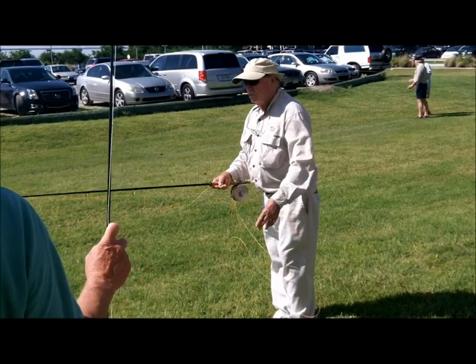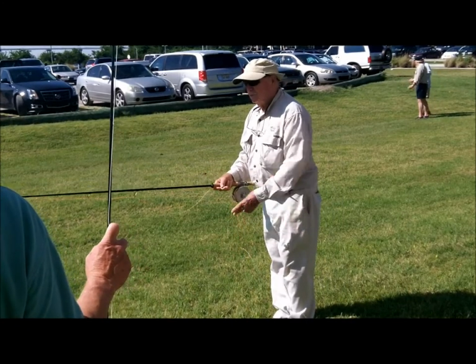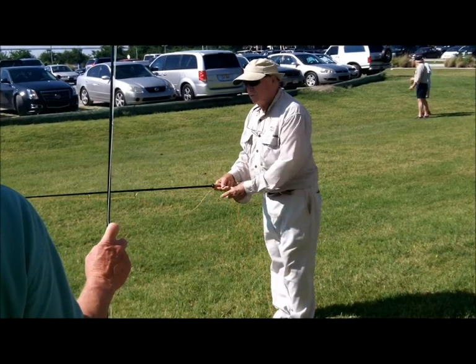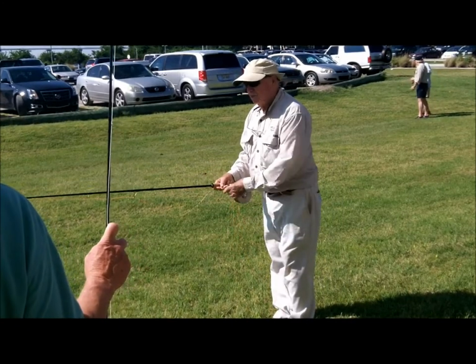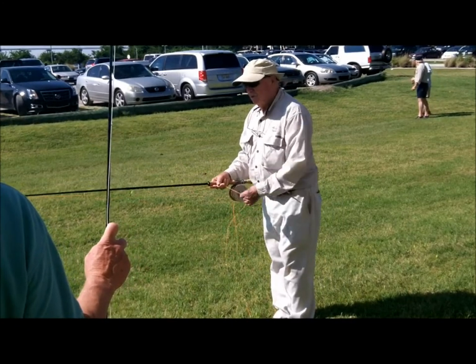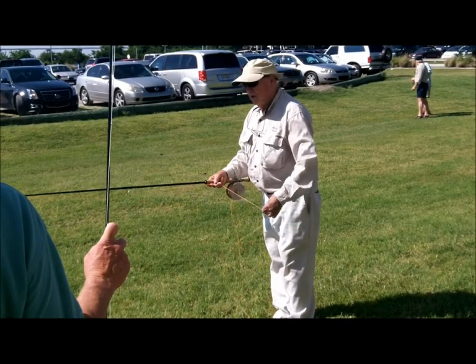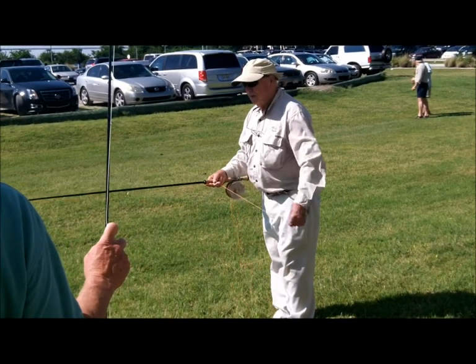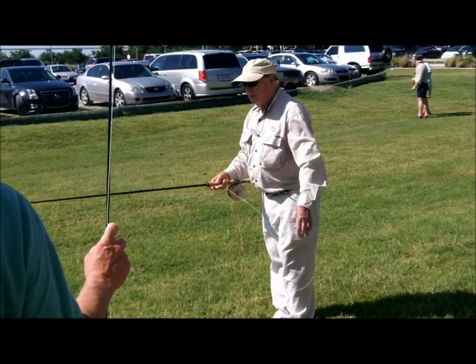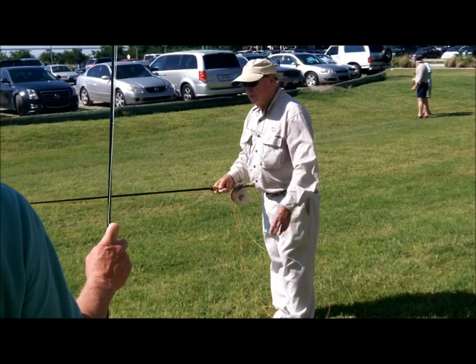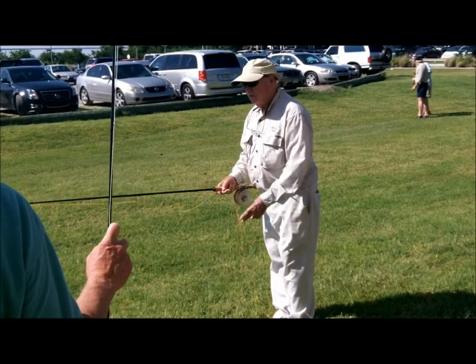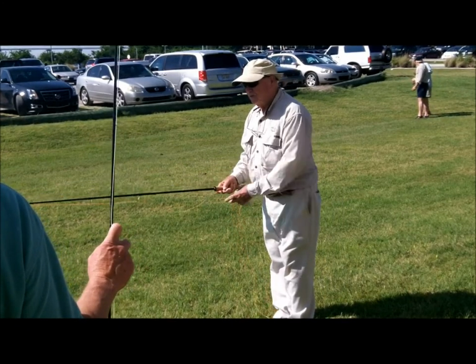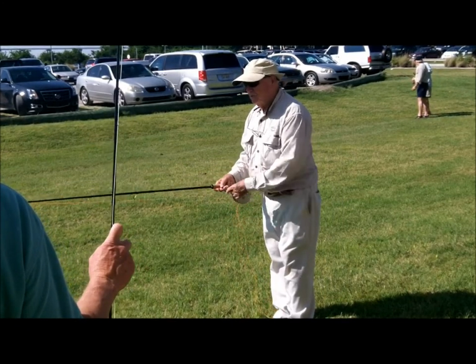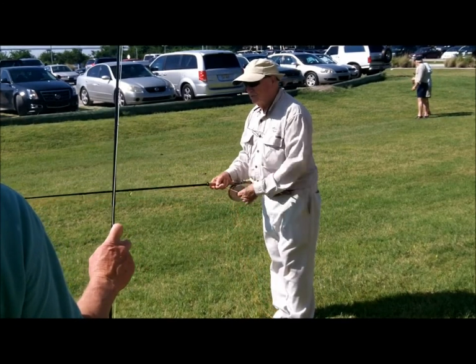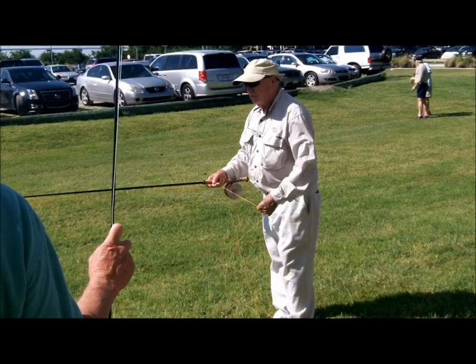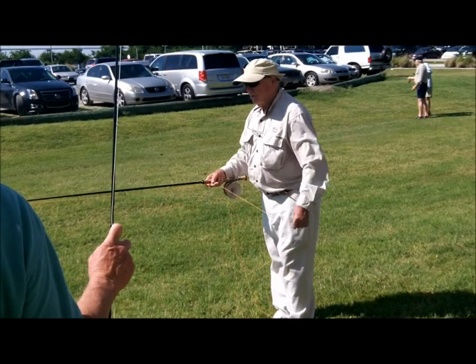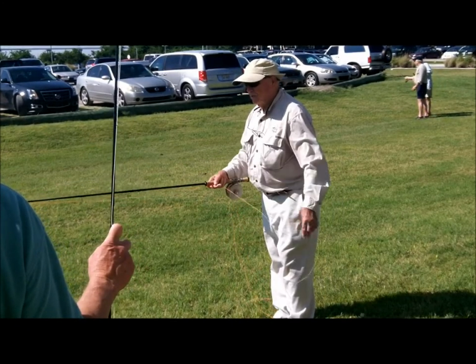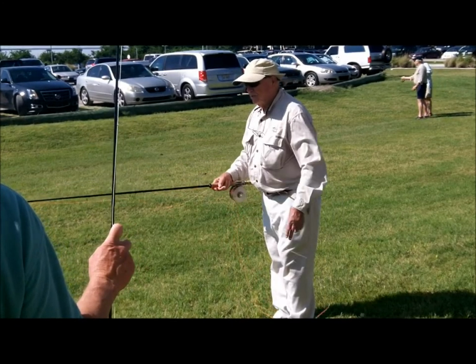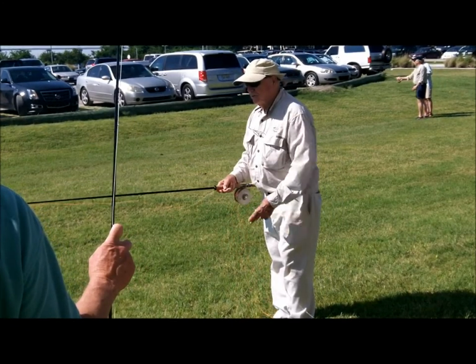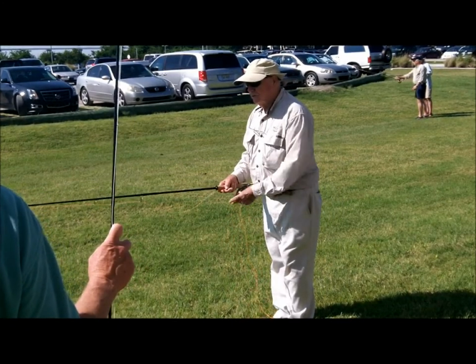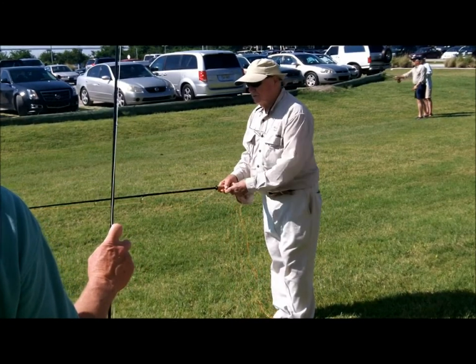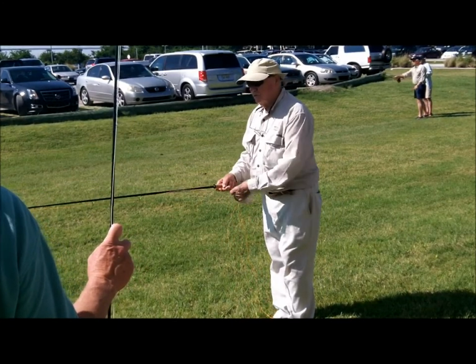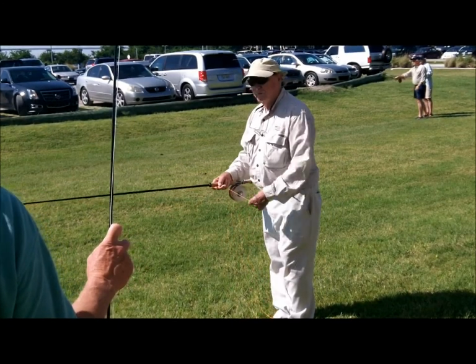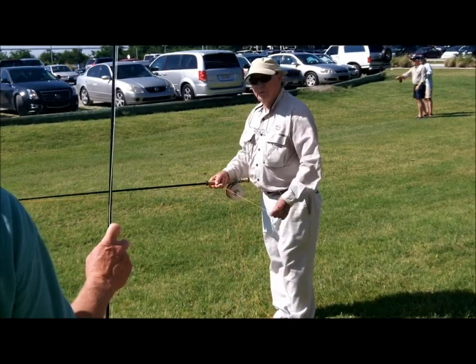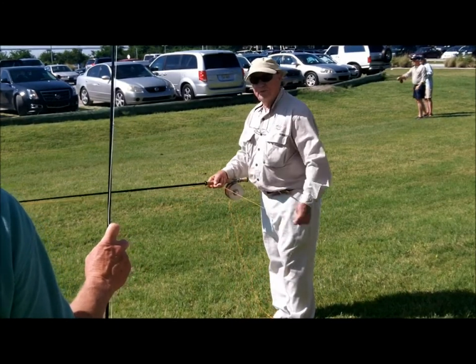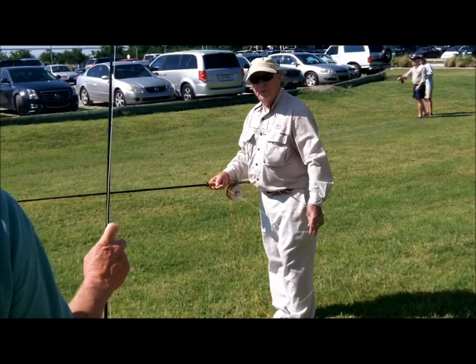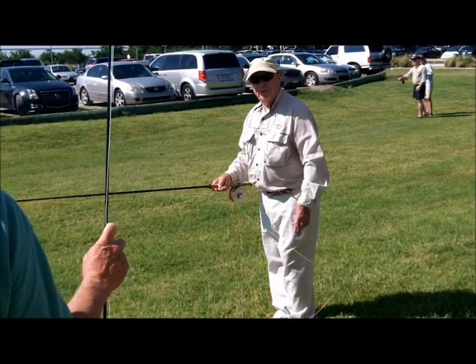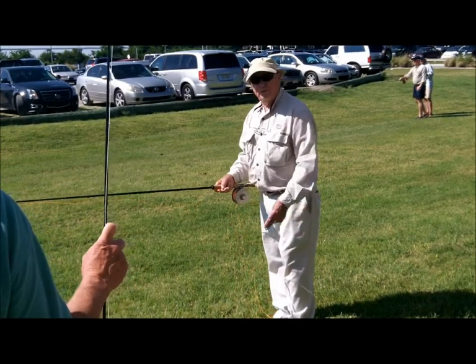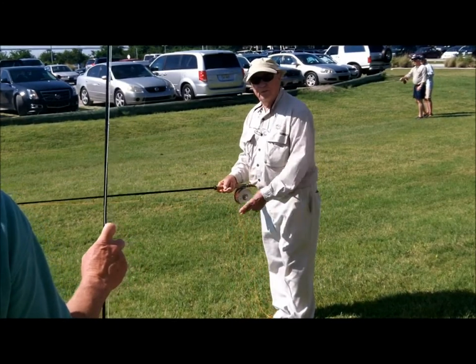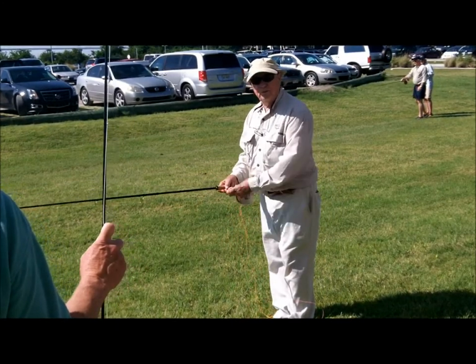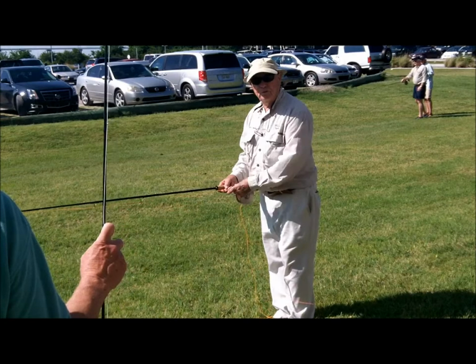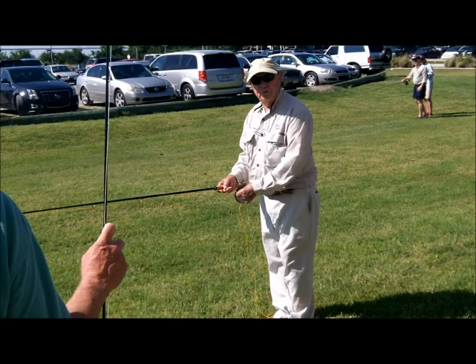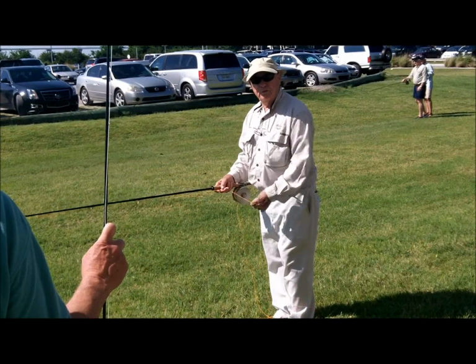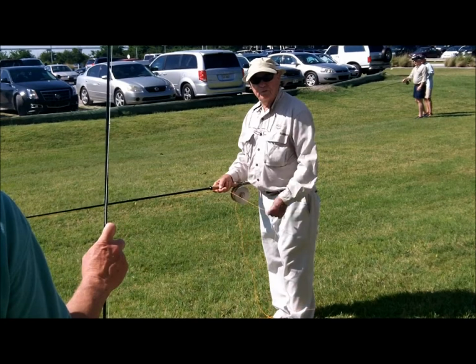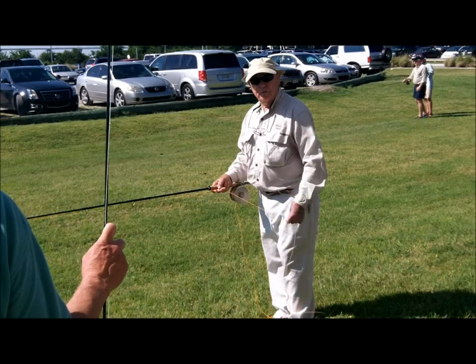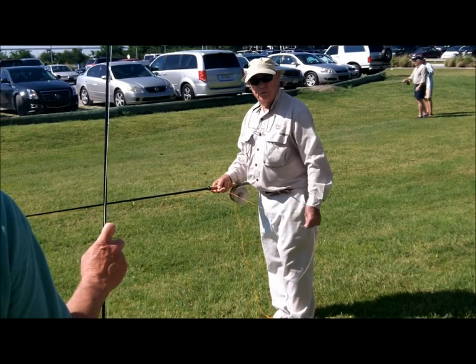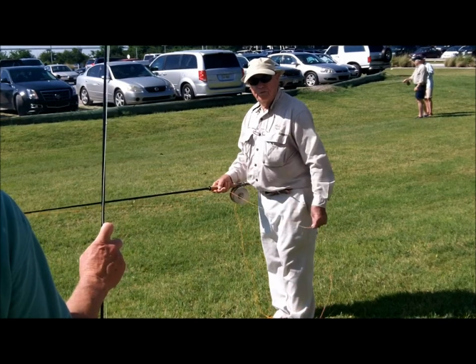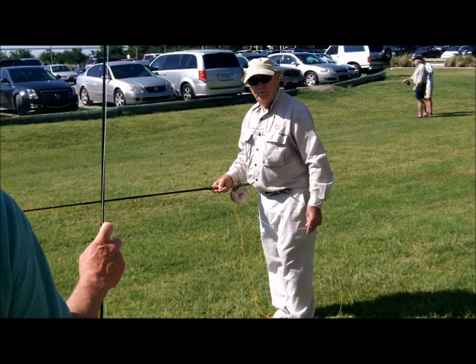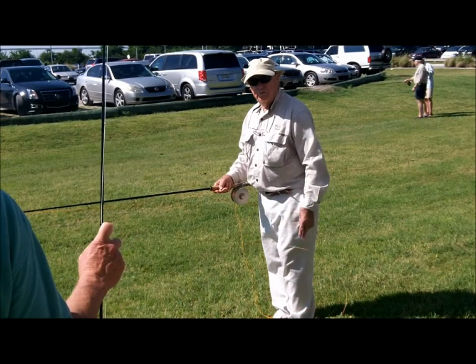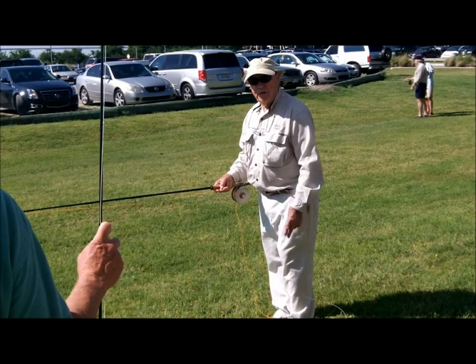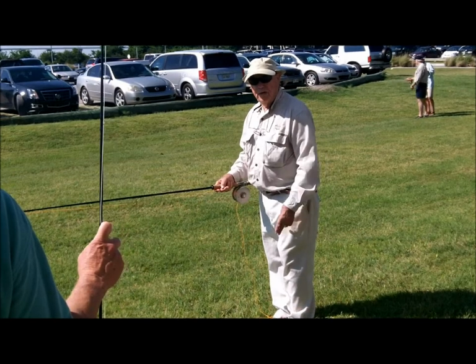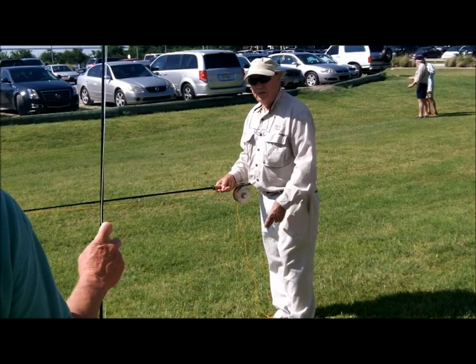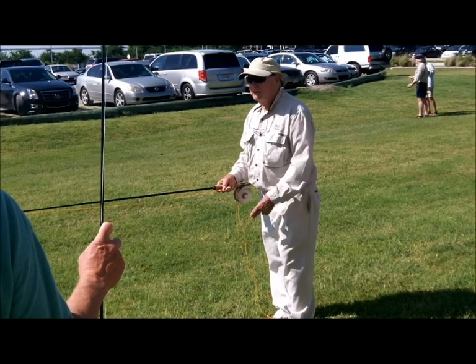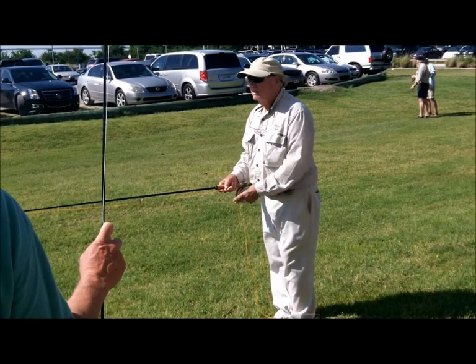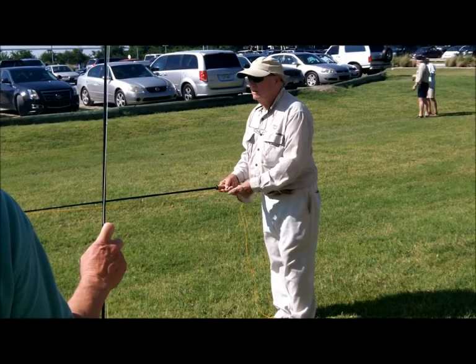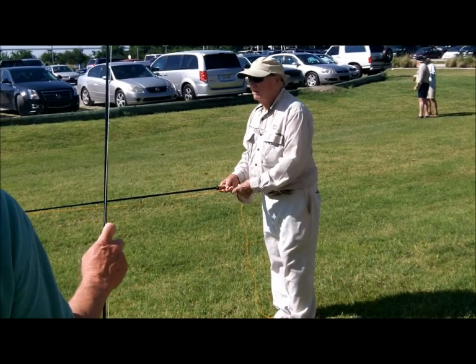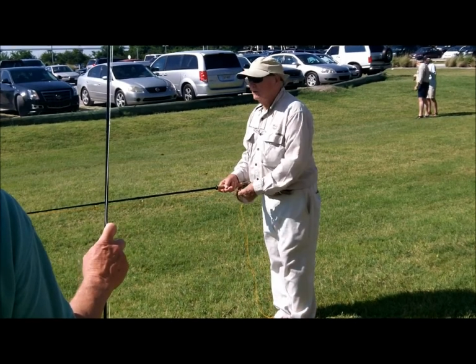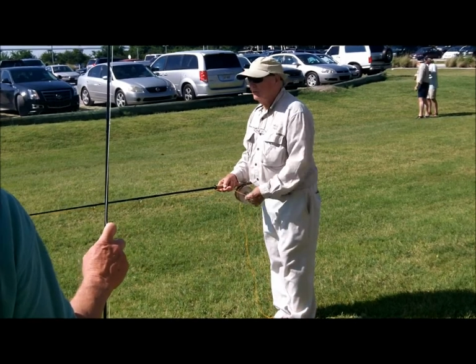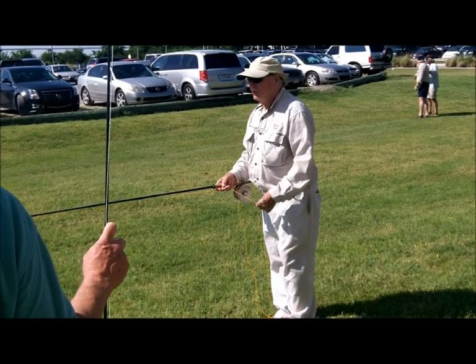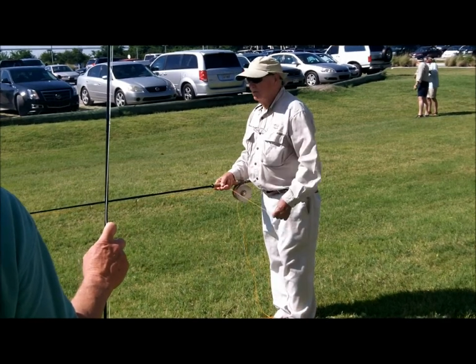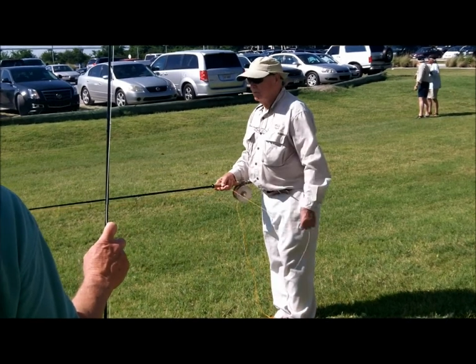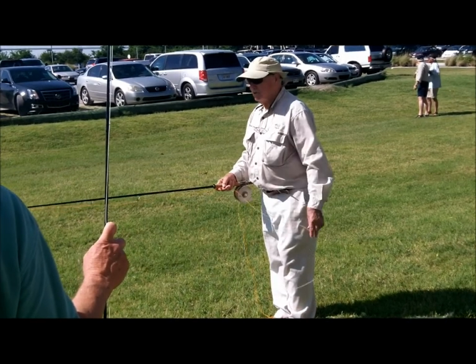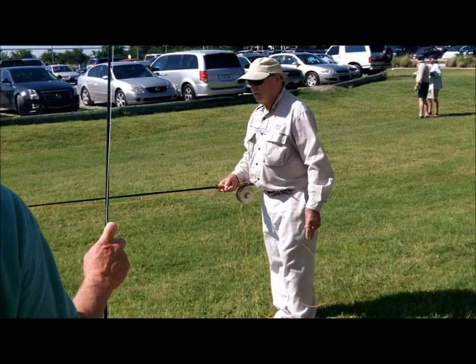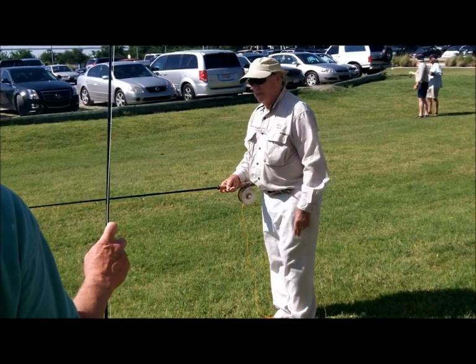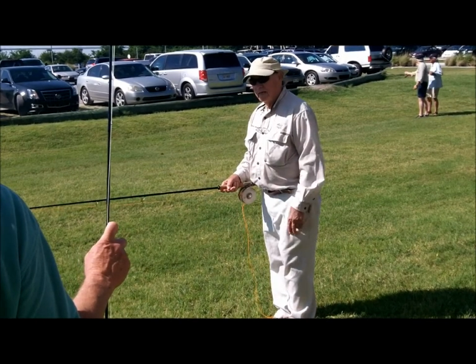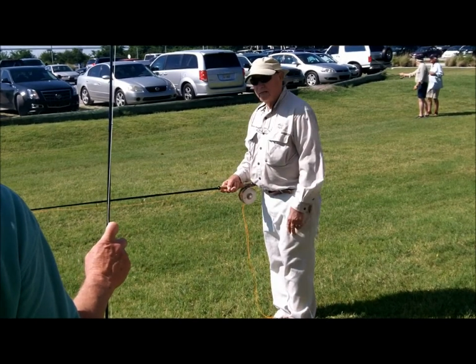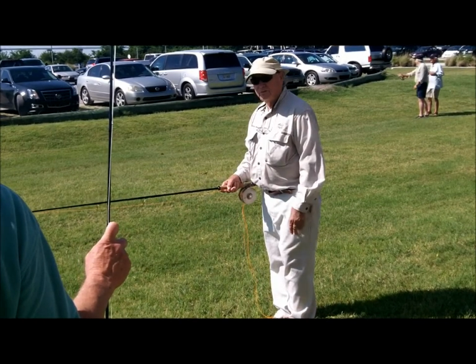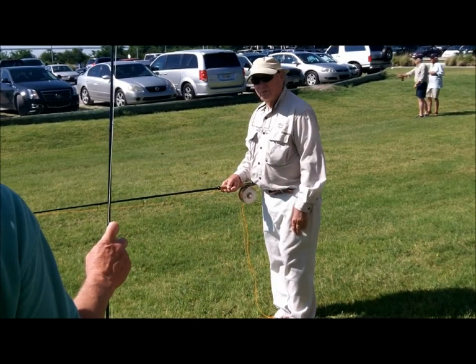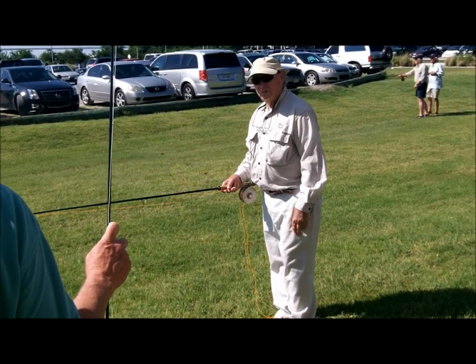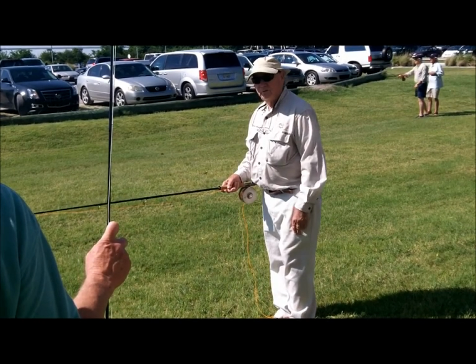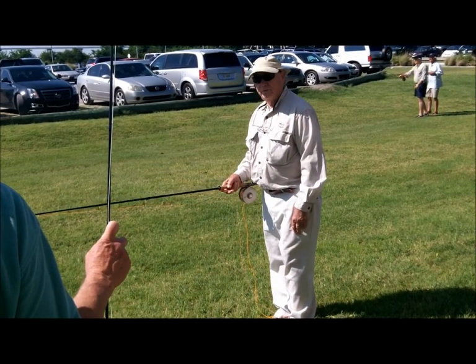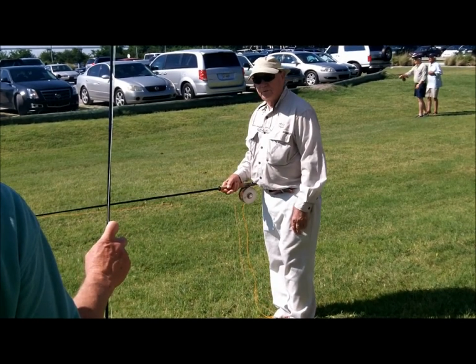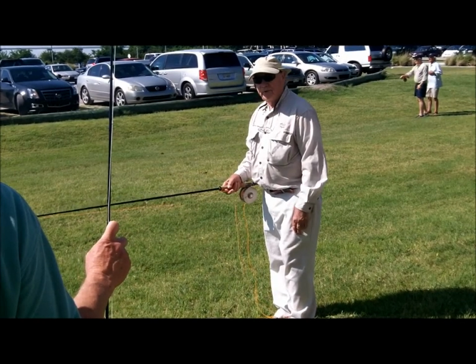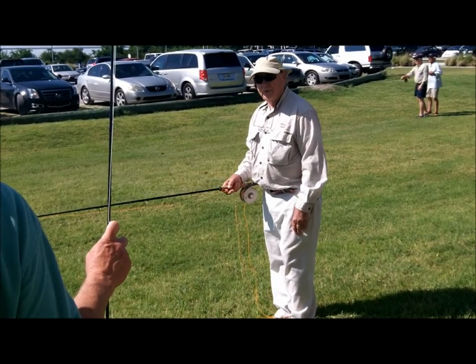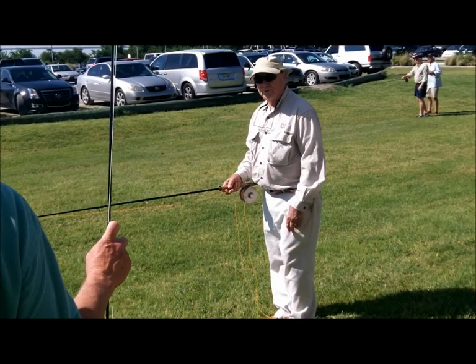The rod hand does two things: it determines the length of the stroke to load the rod, and determines the size of the loop and direction.